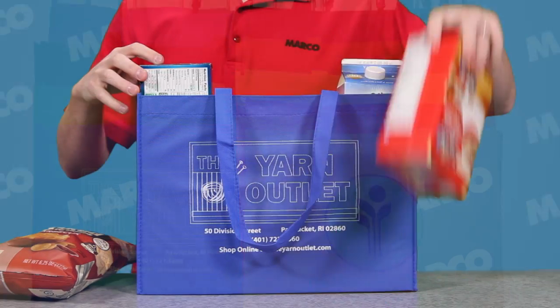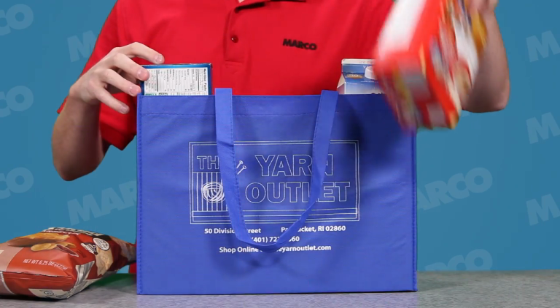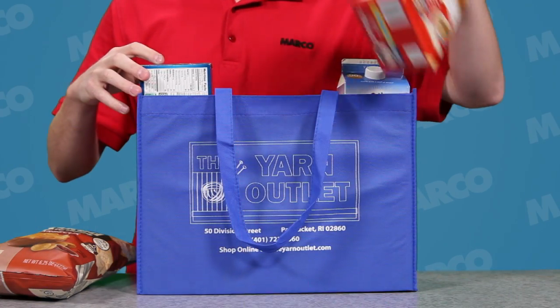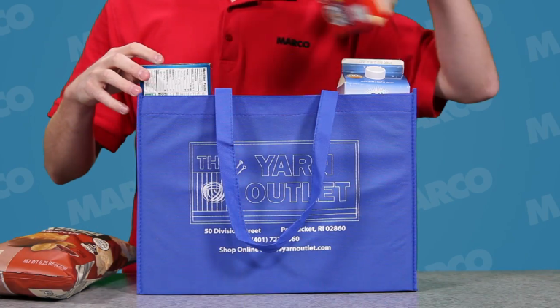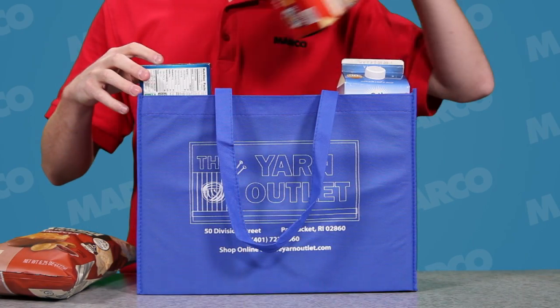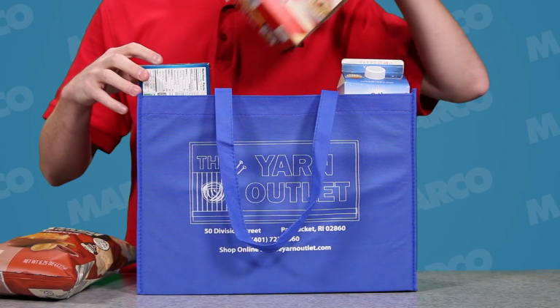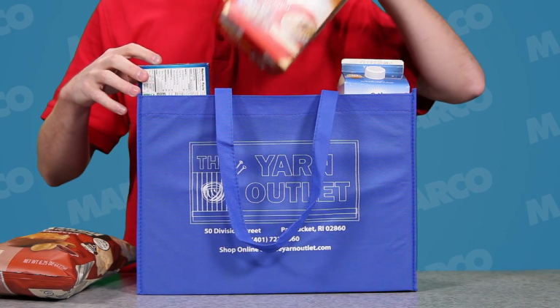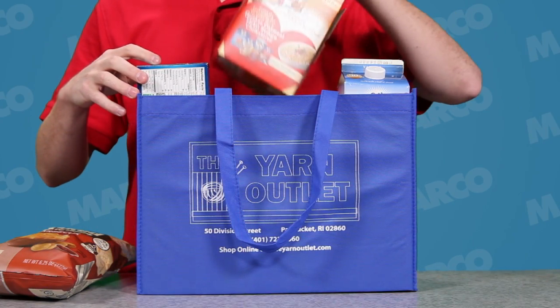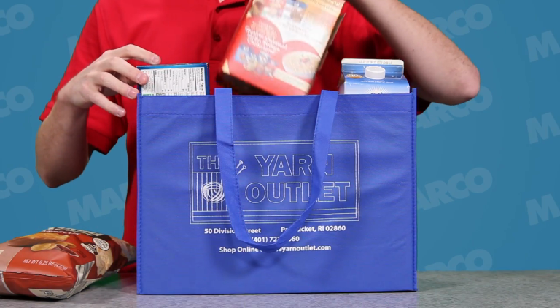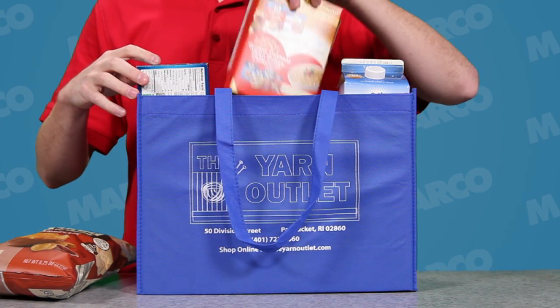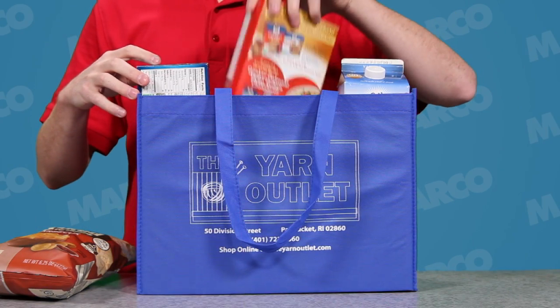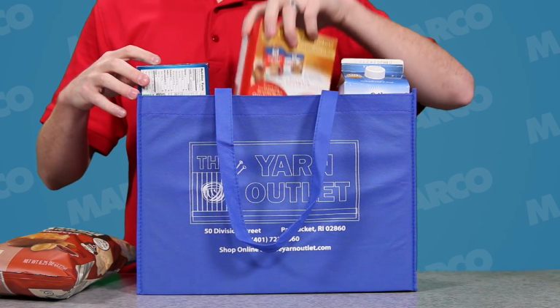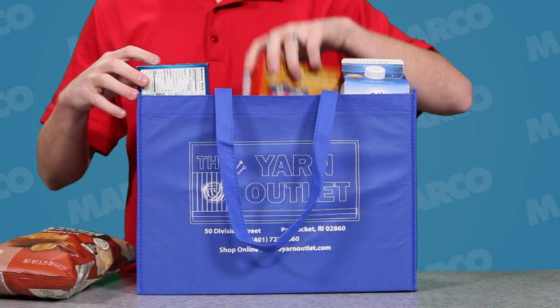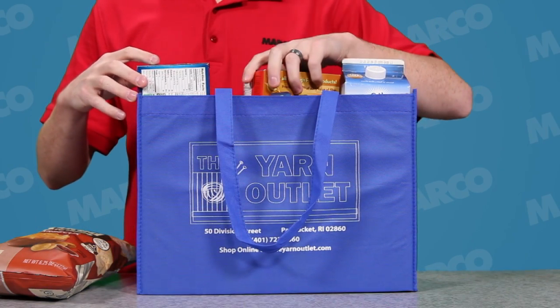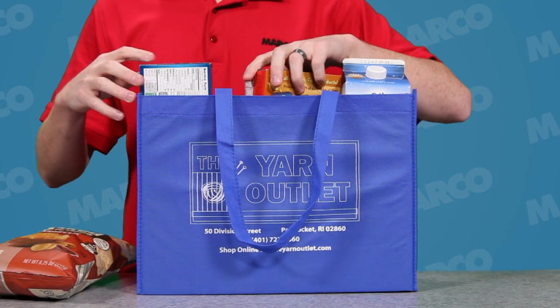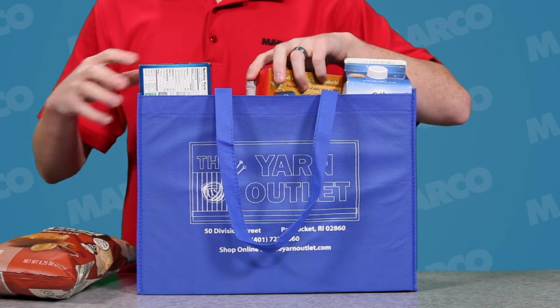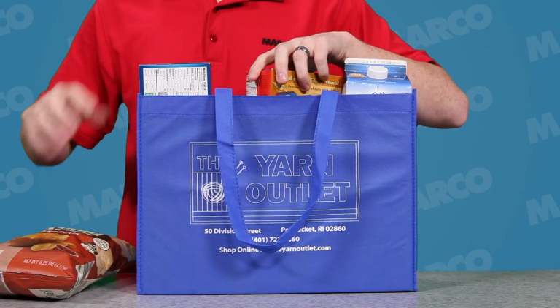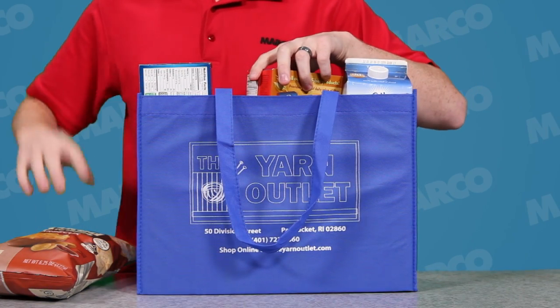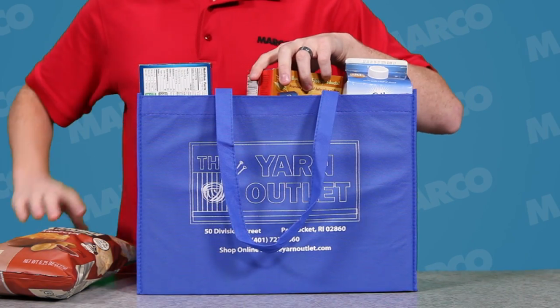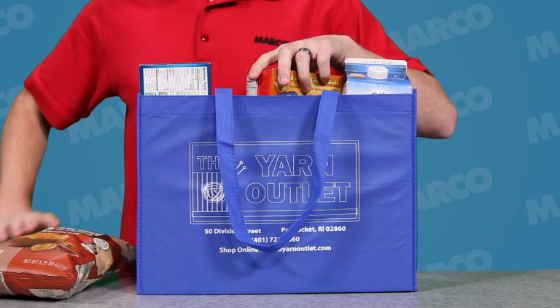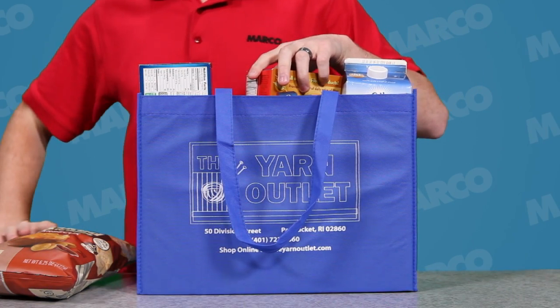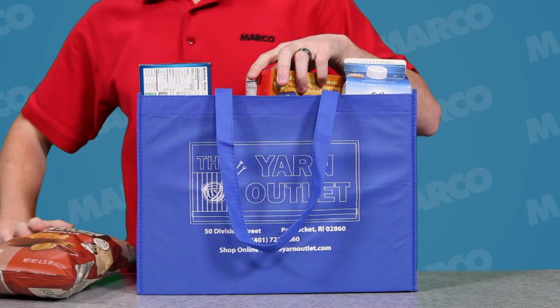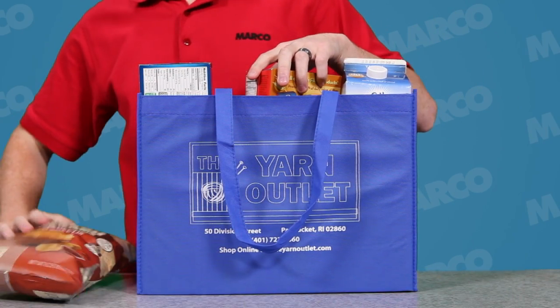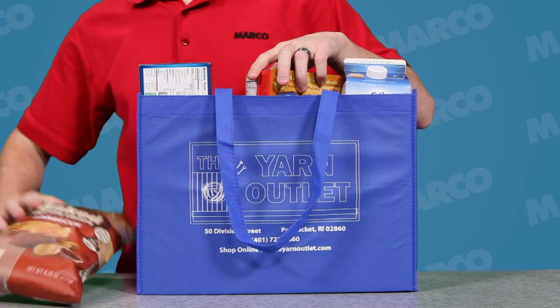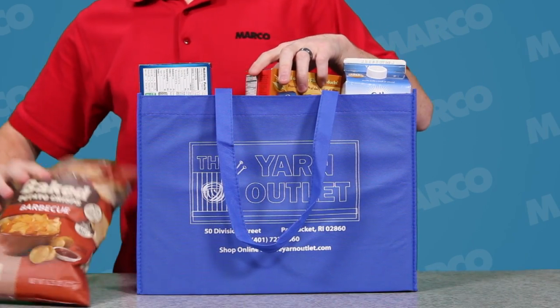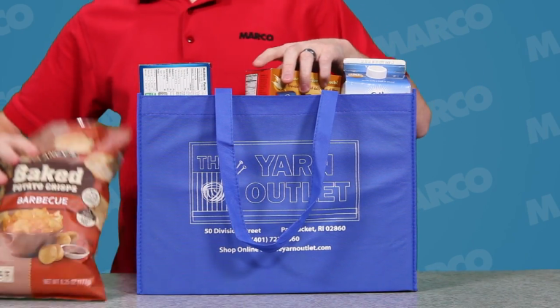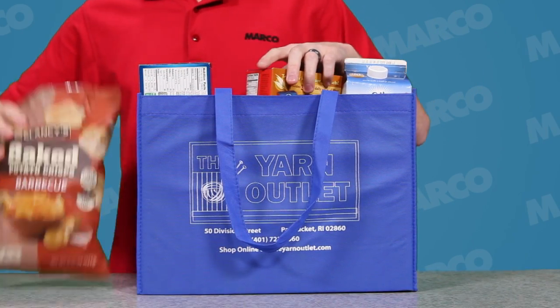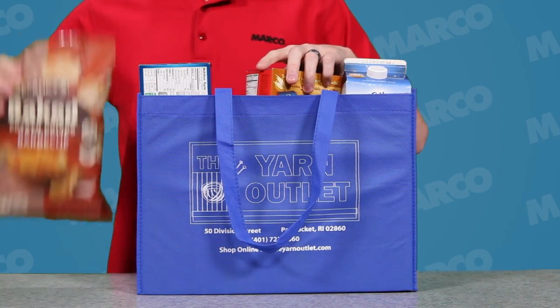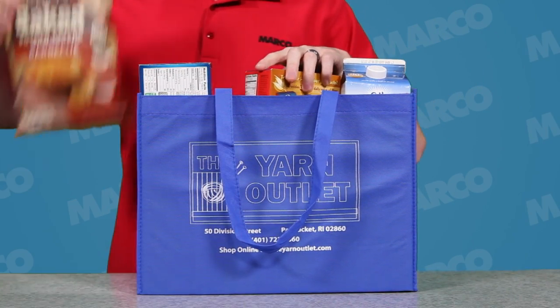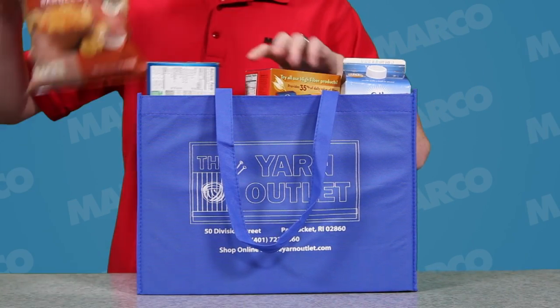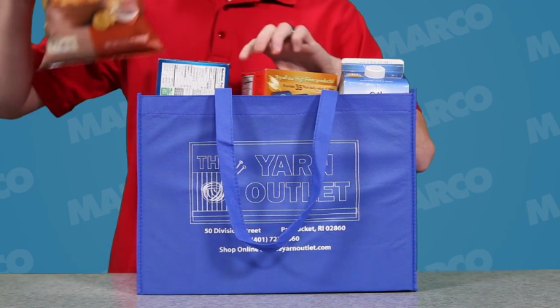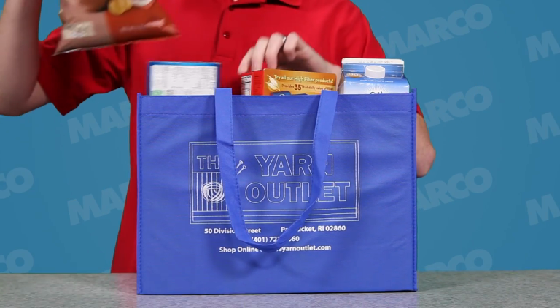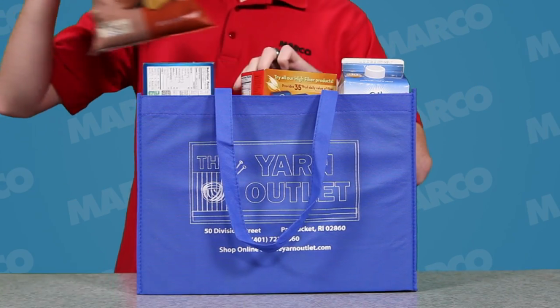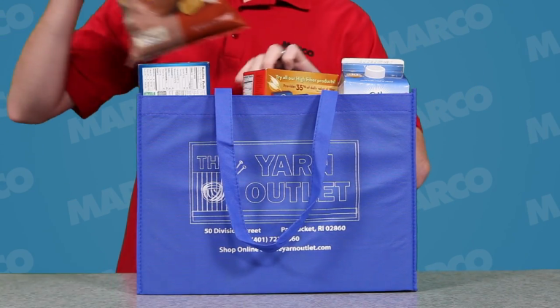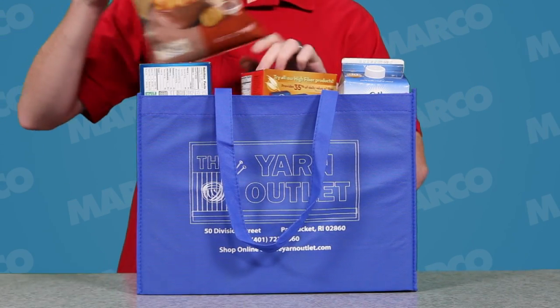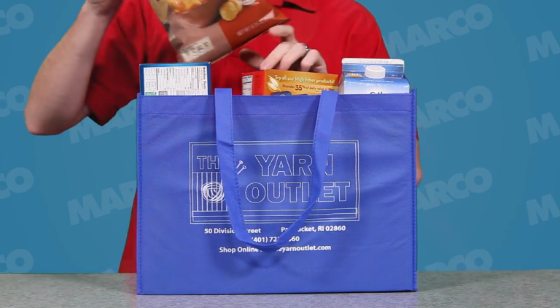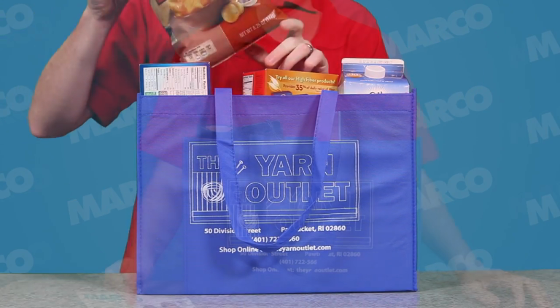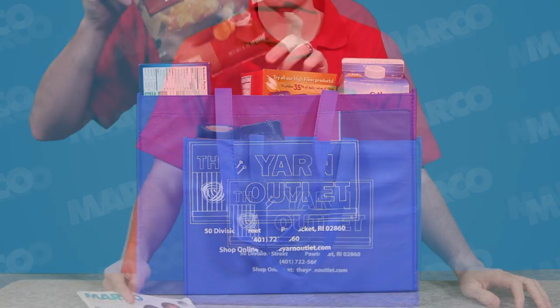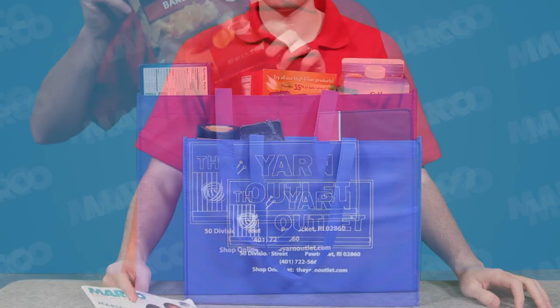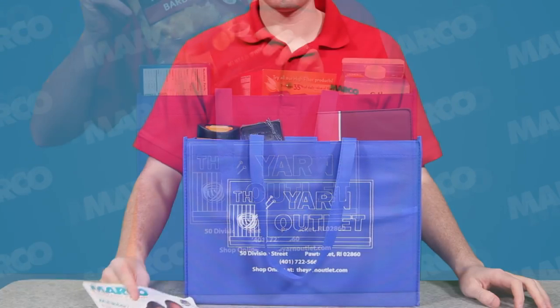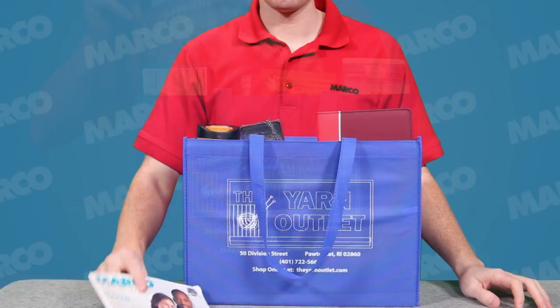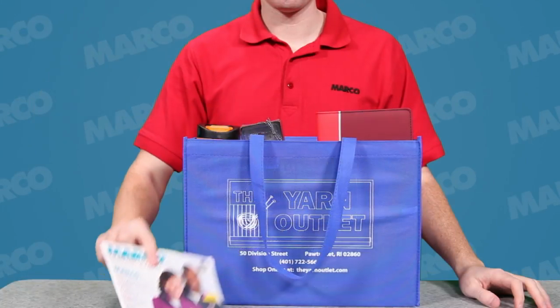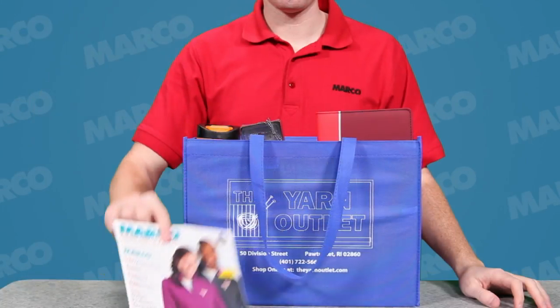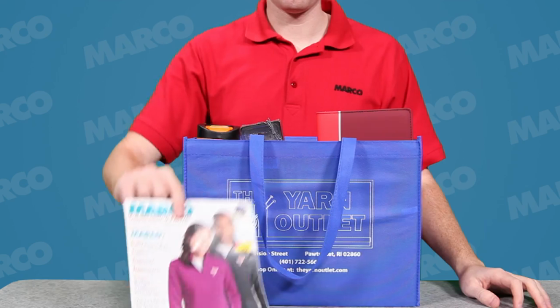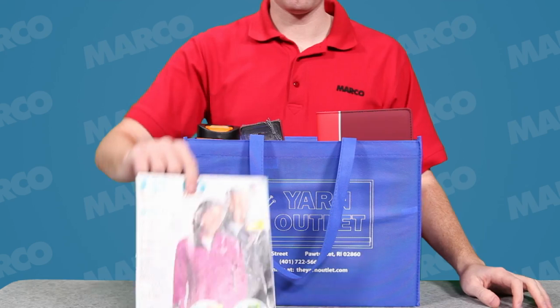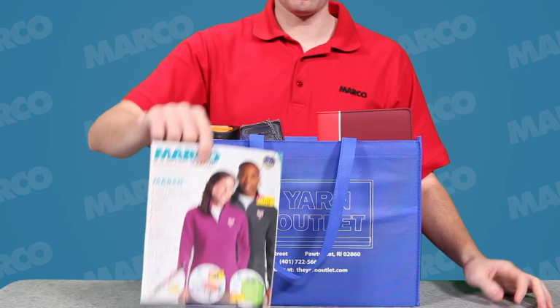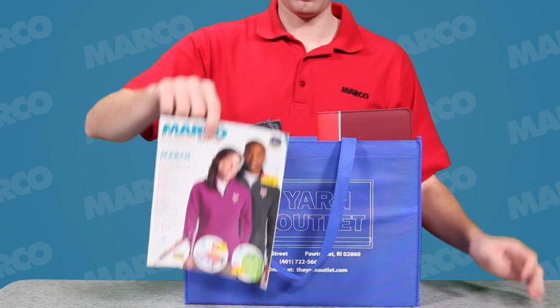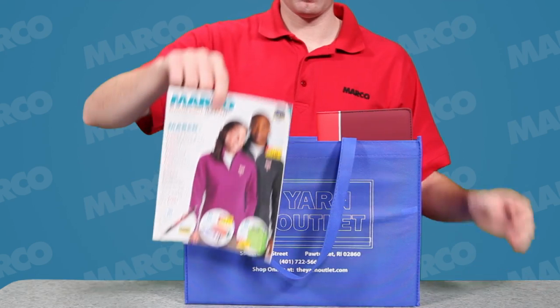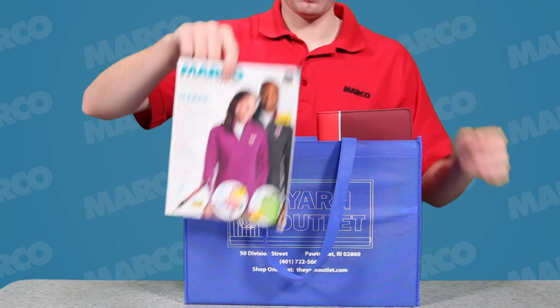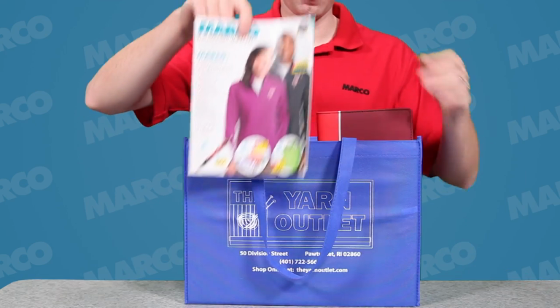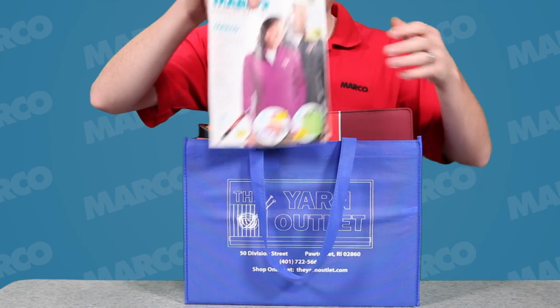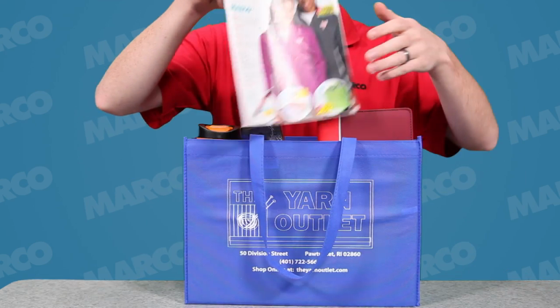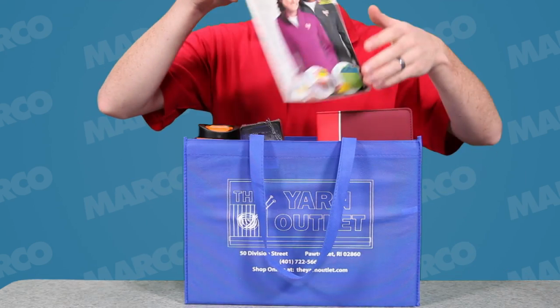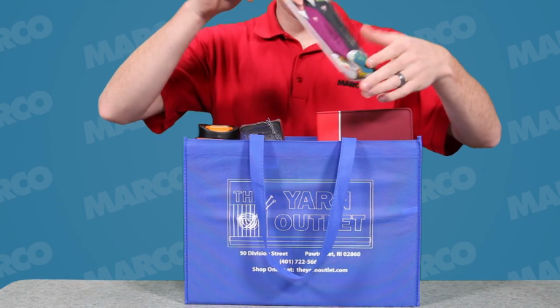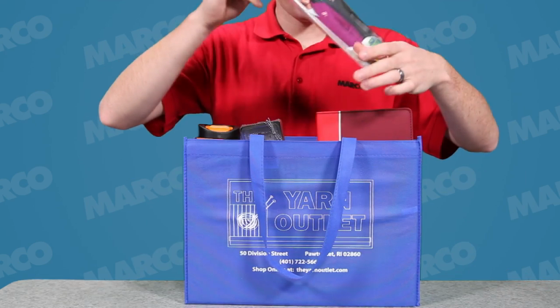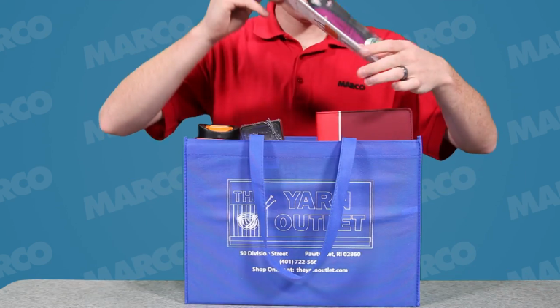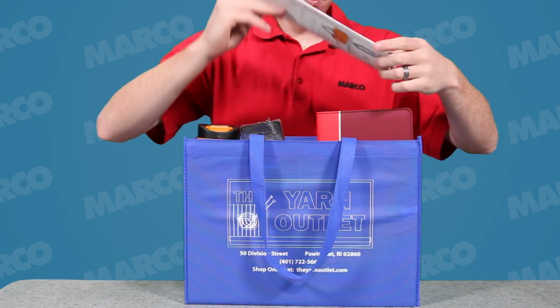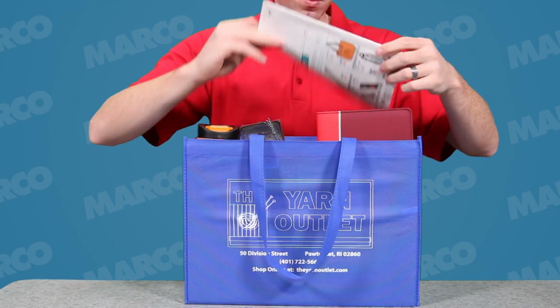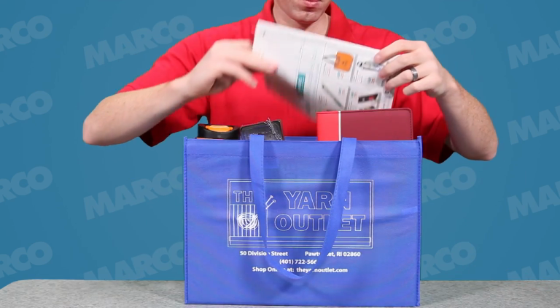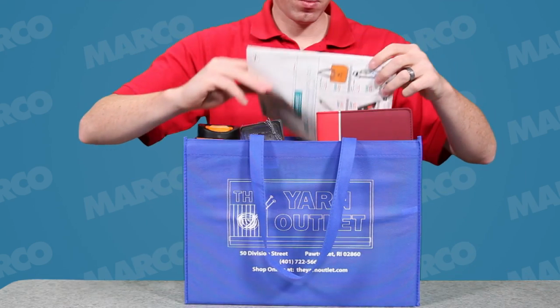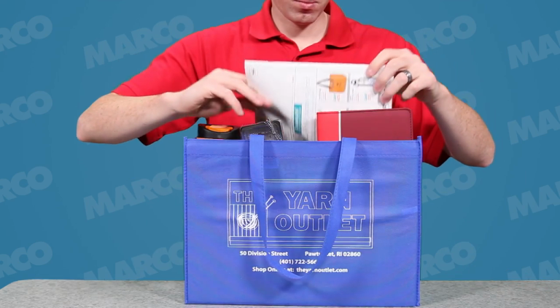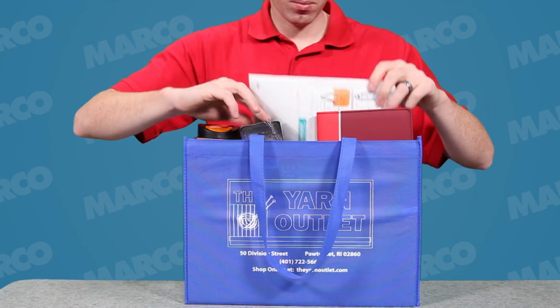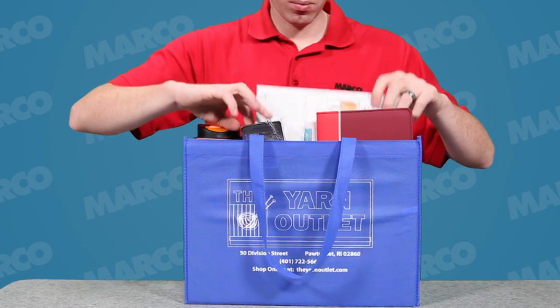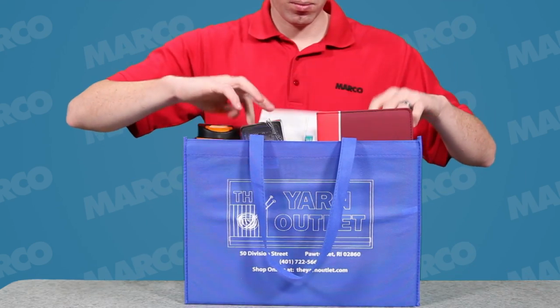It's great for grocery shopping or for collecting trade show goodies. Use this at your next event to make all your attendees happy.